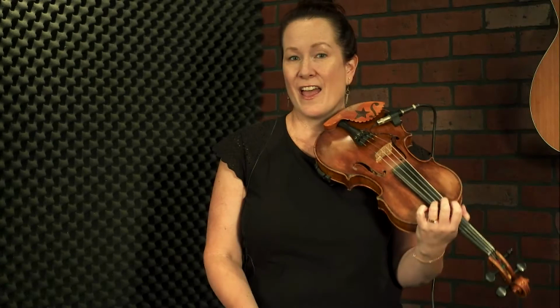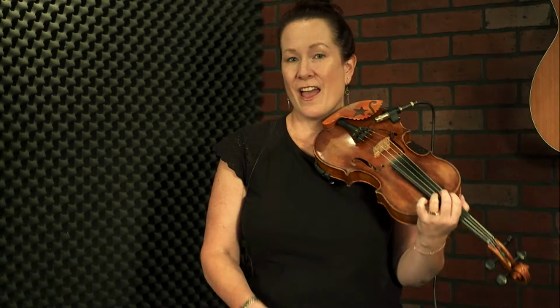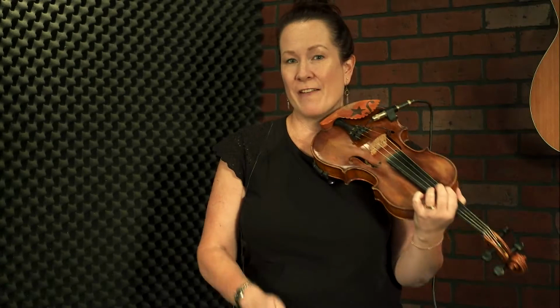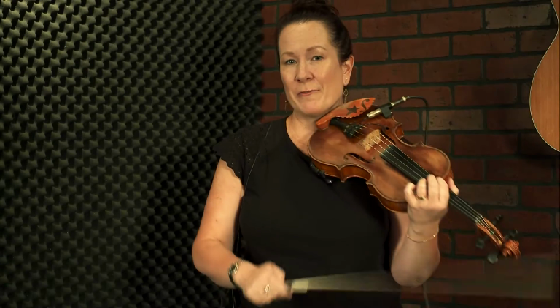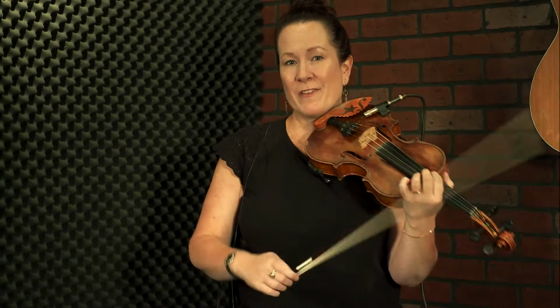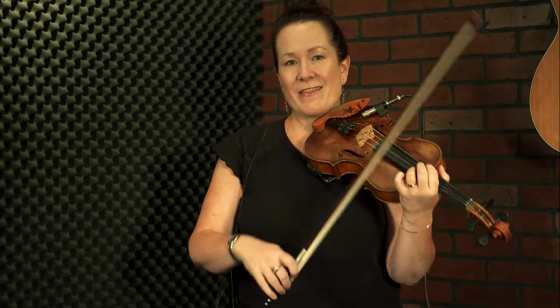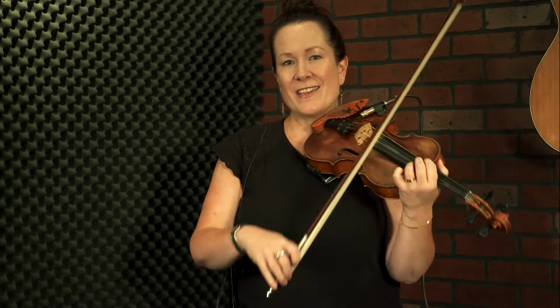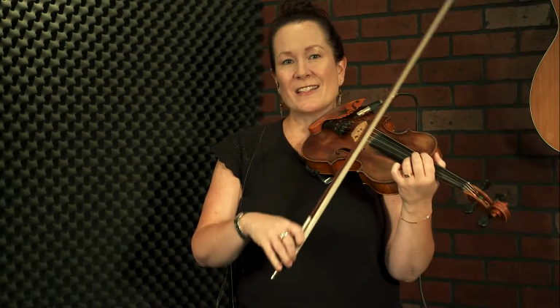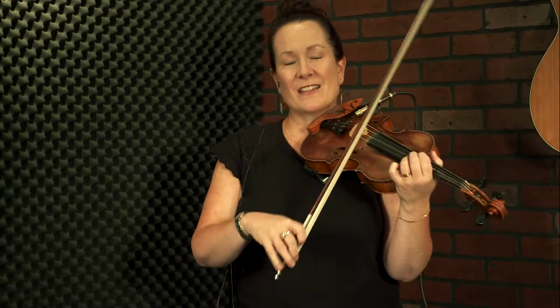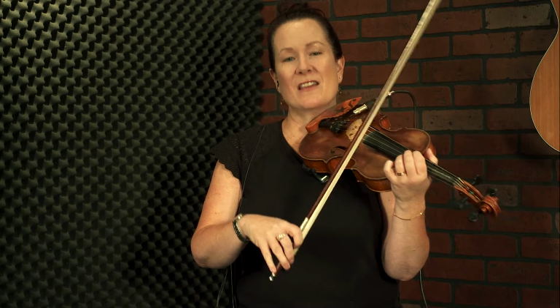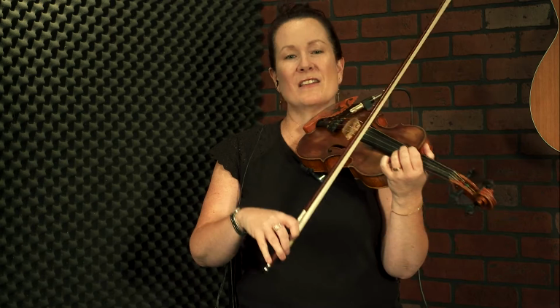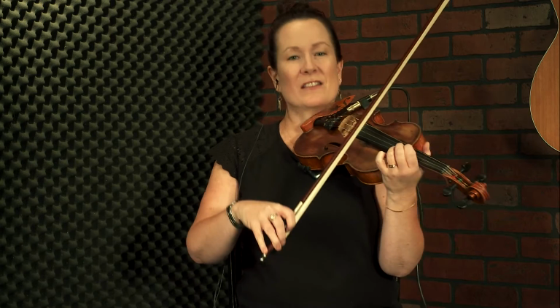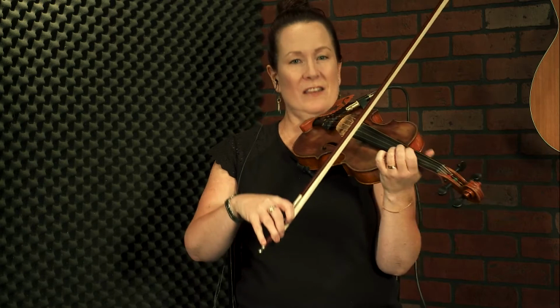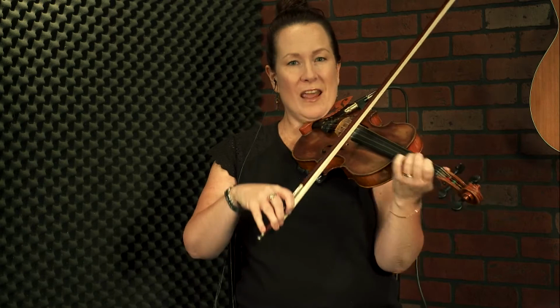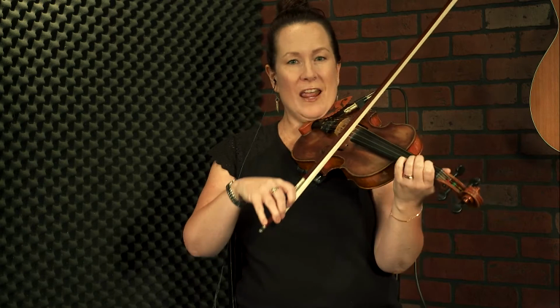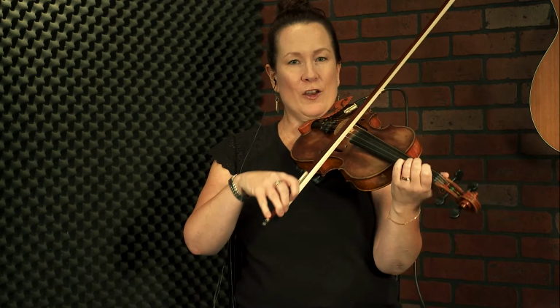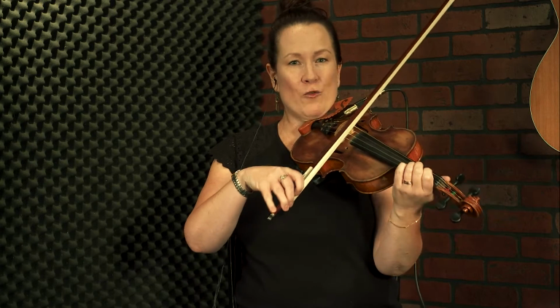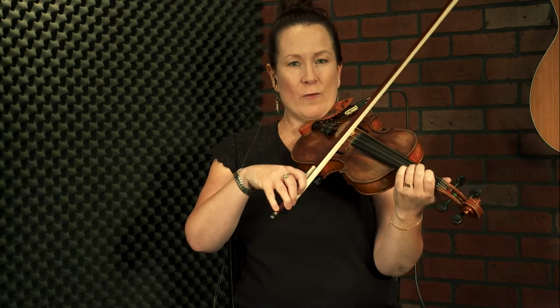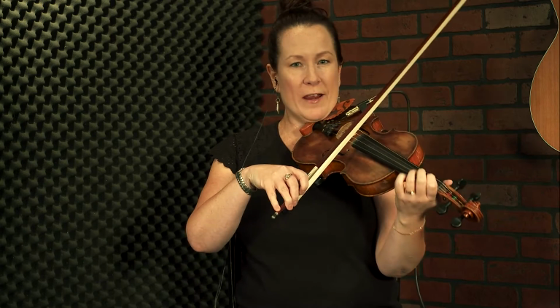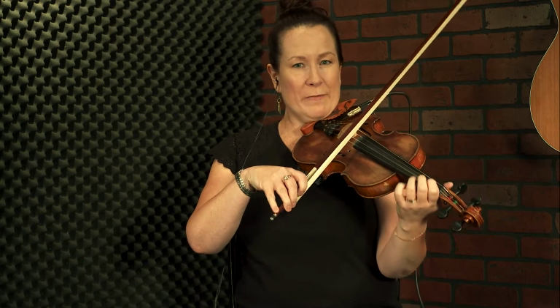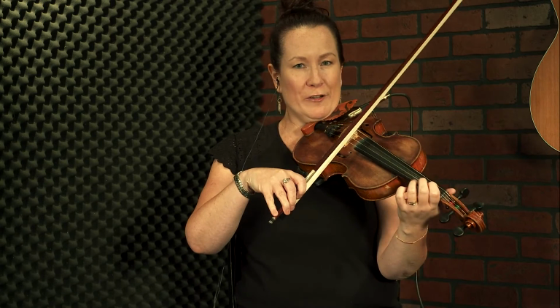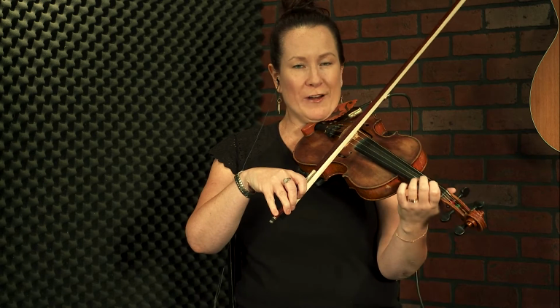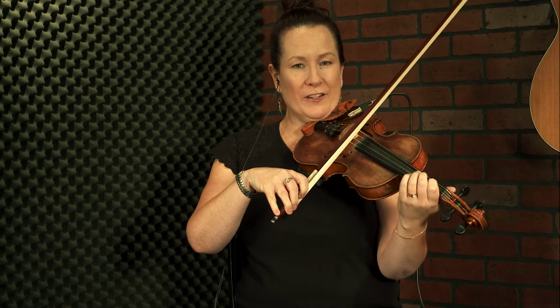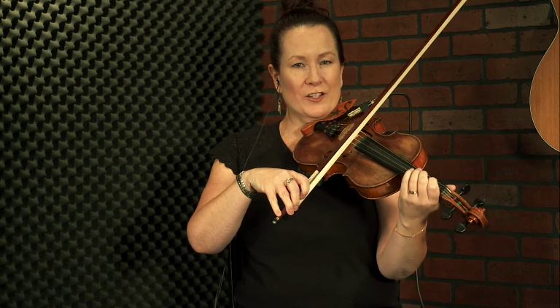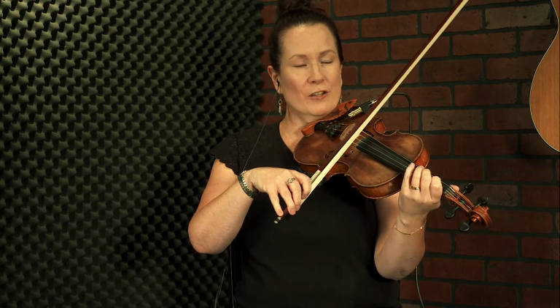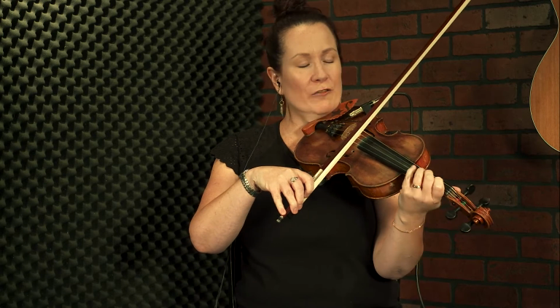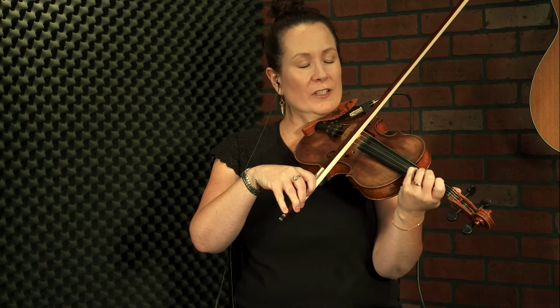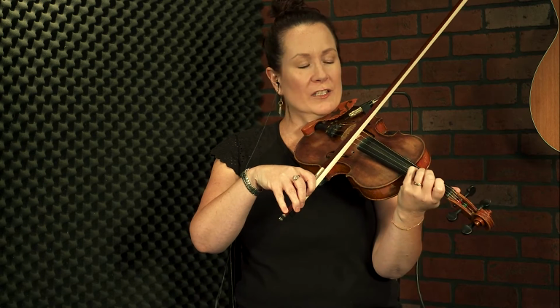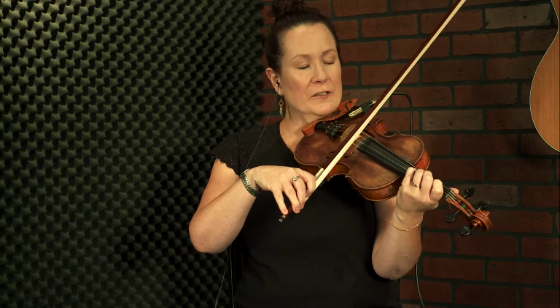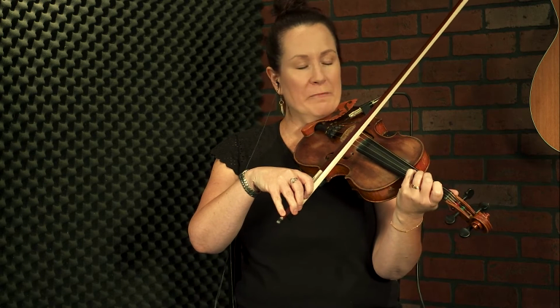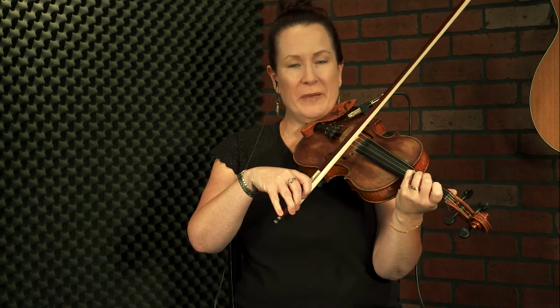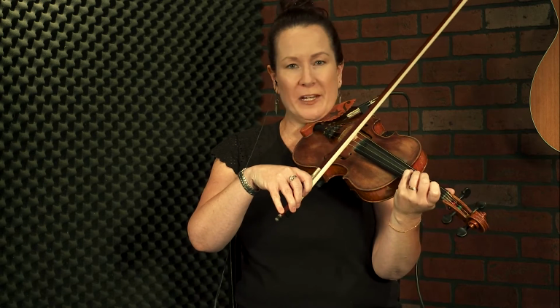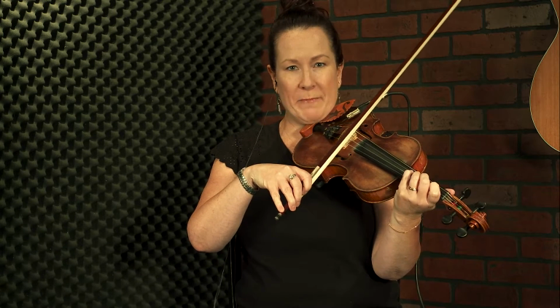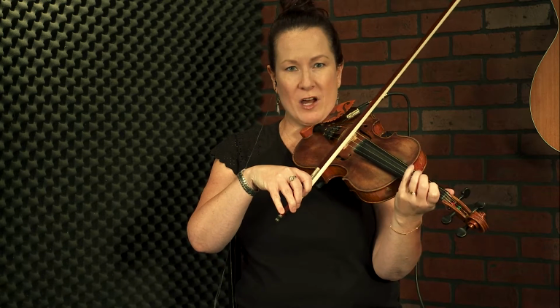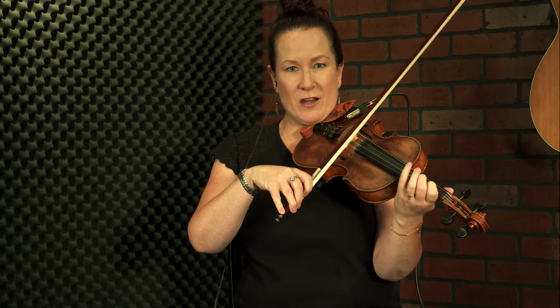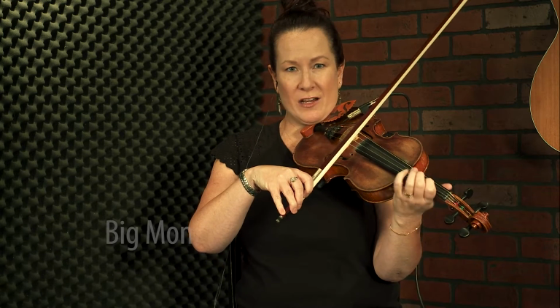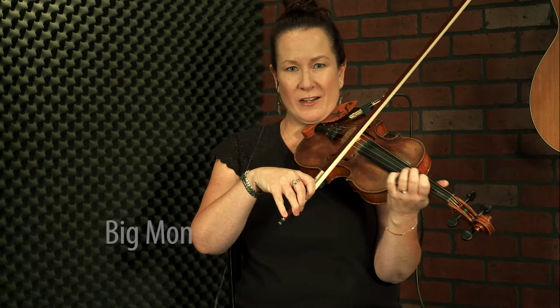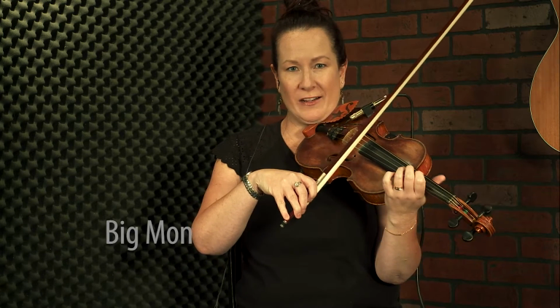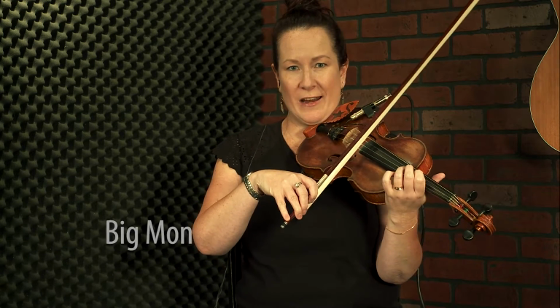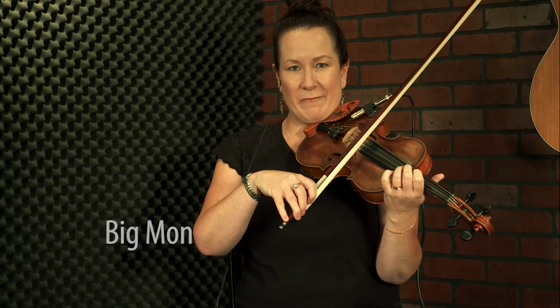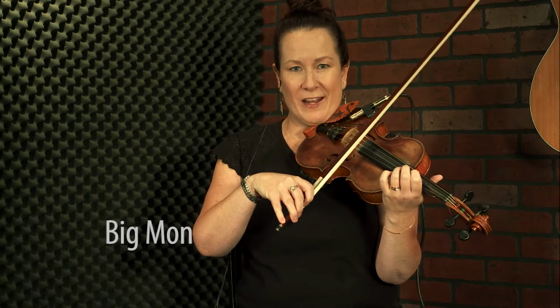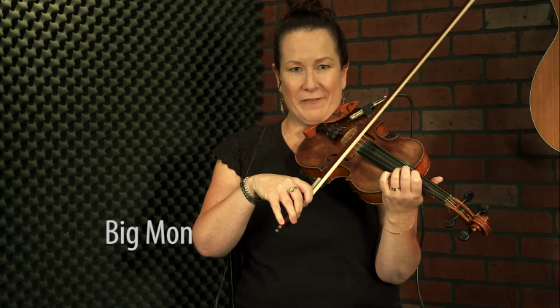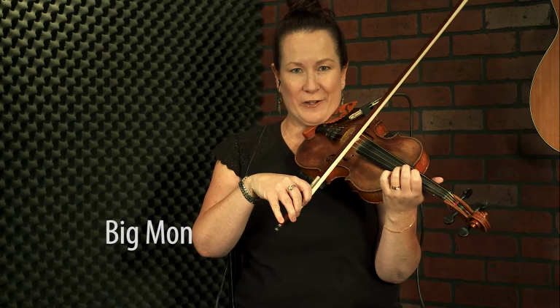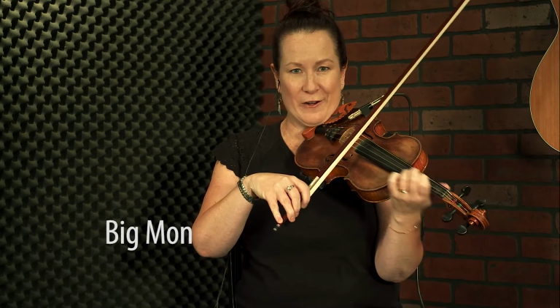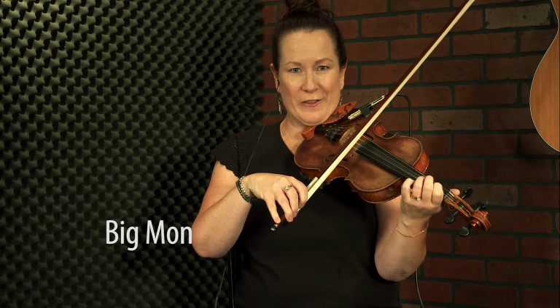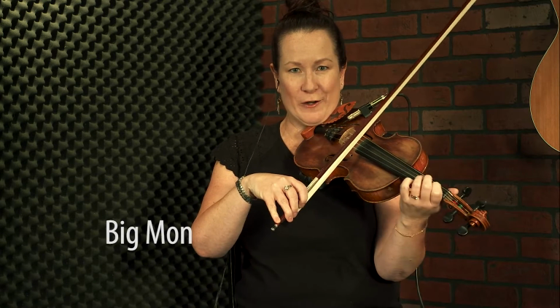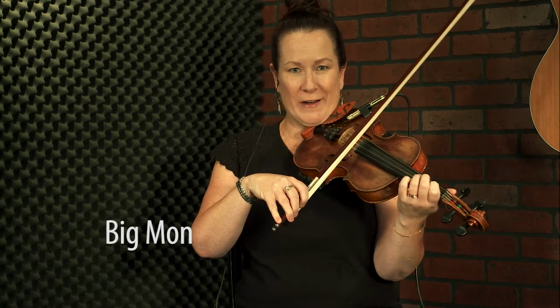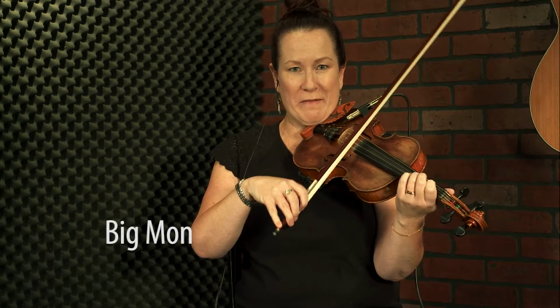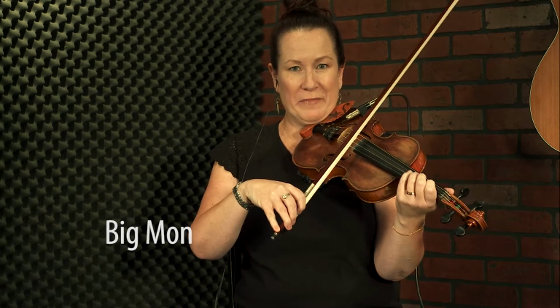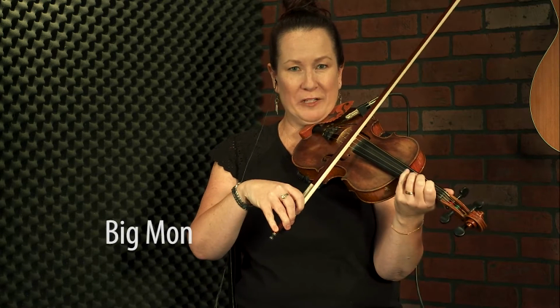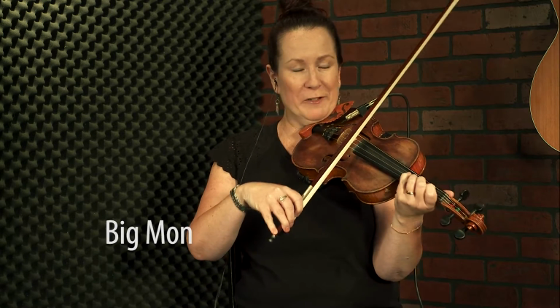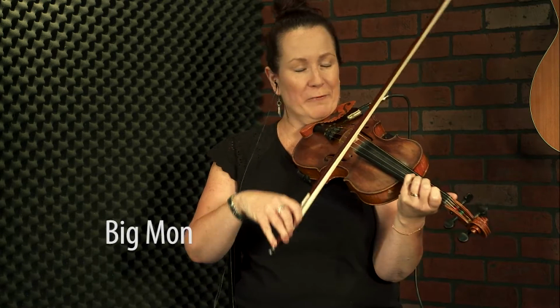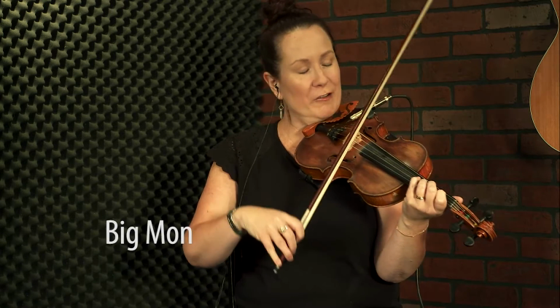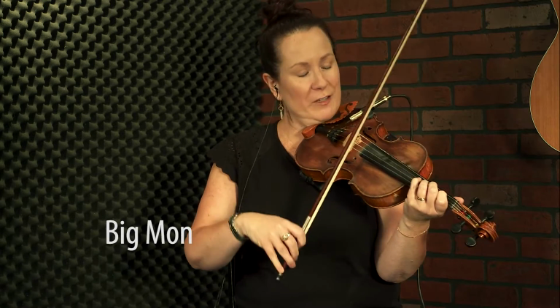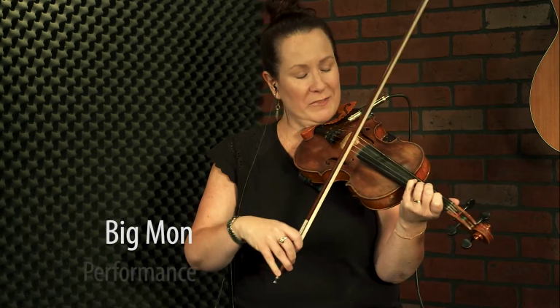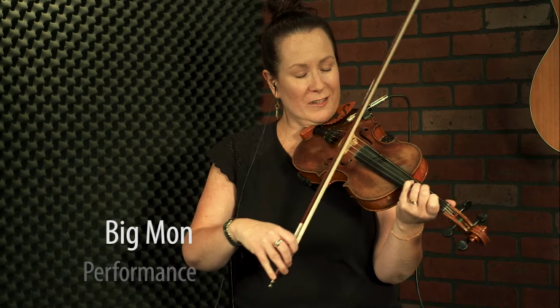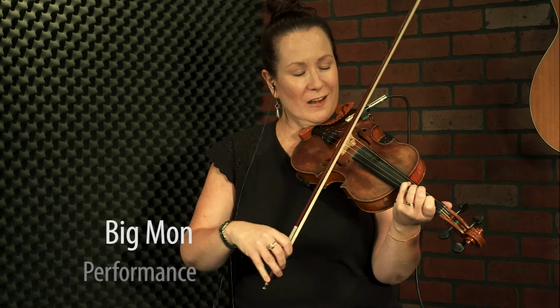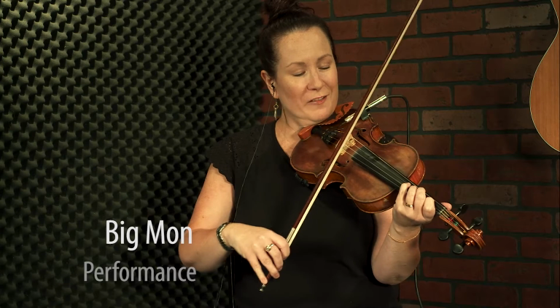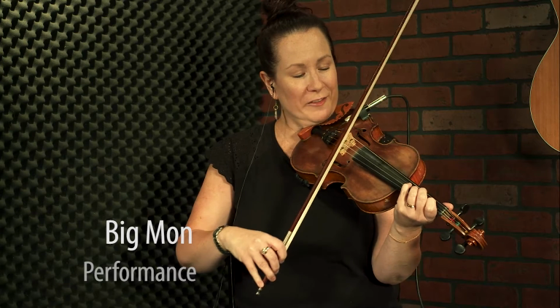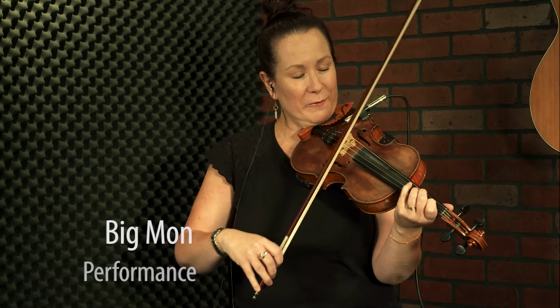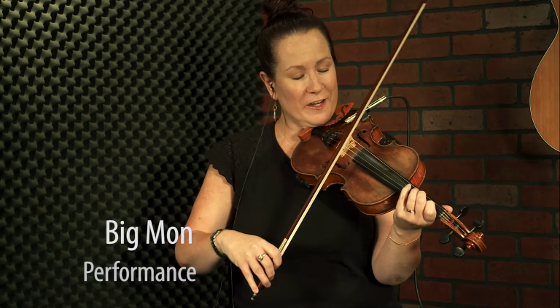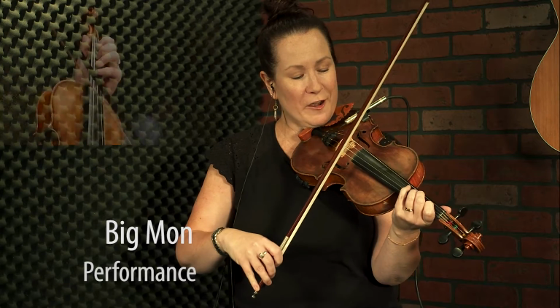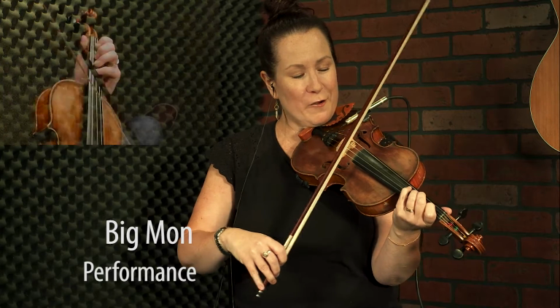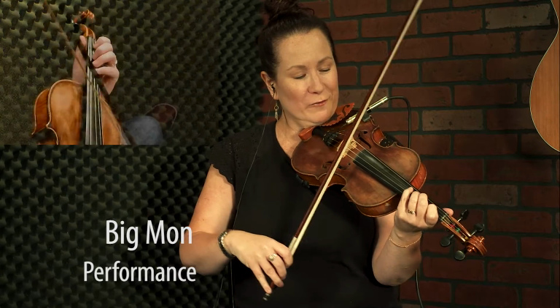Everyone, this is a great bluegrass tune. This is Big Mon, named after the great Bill Monroe himself. Here we go.